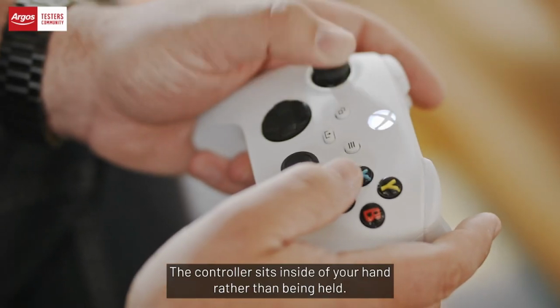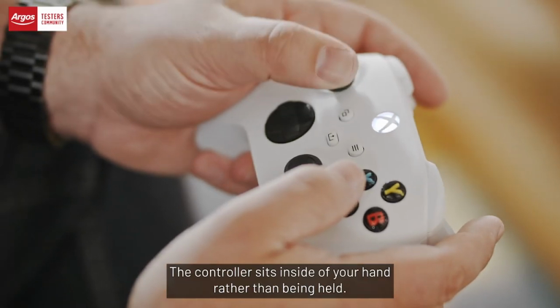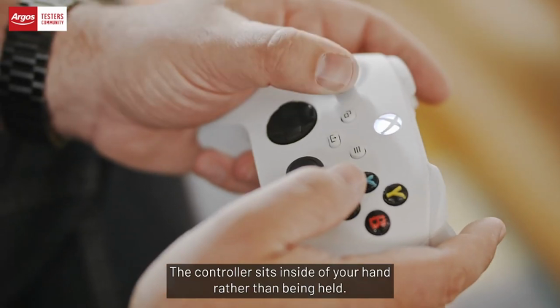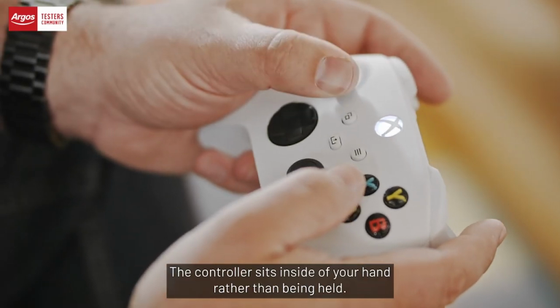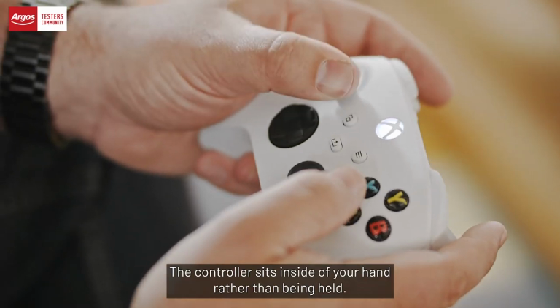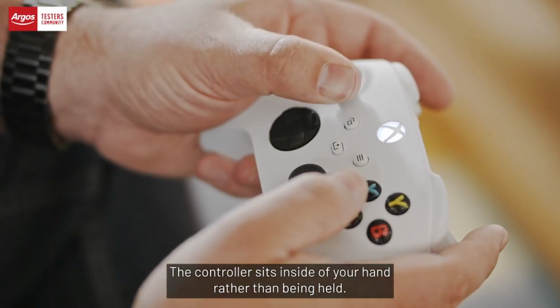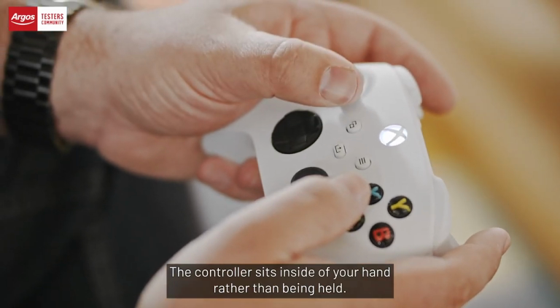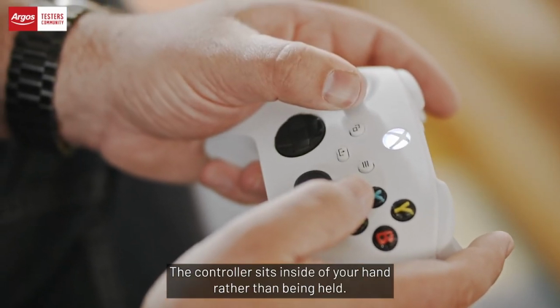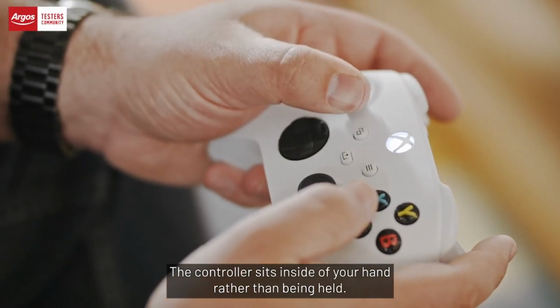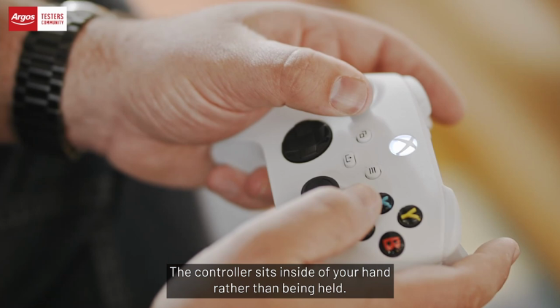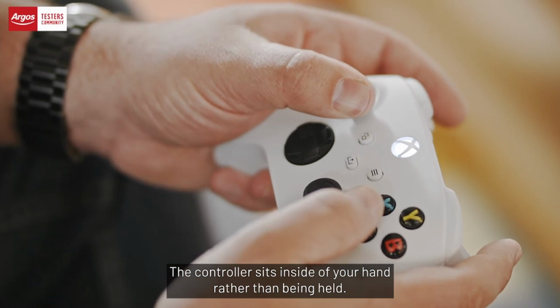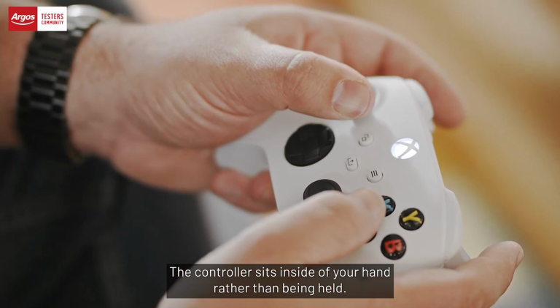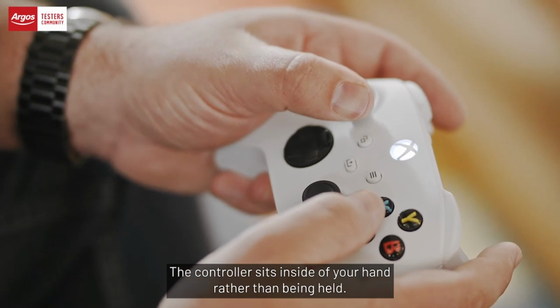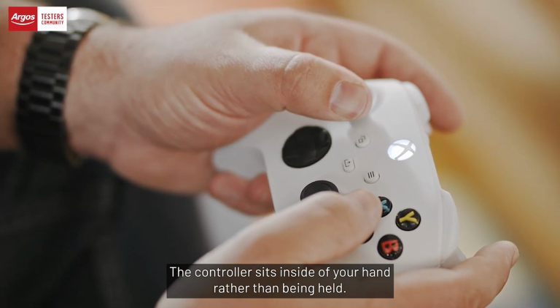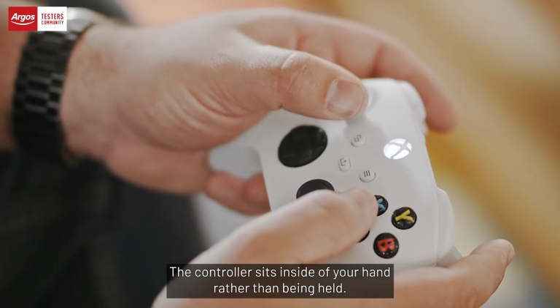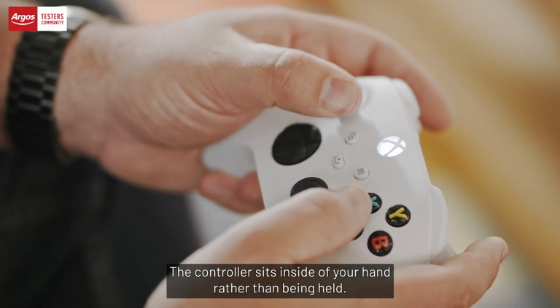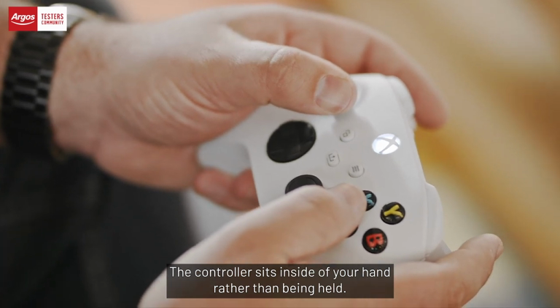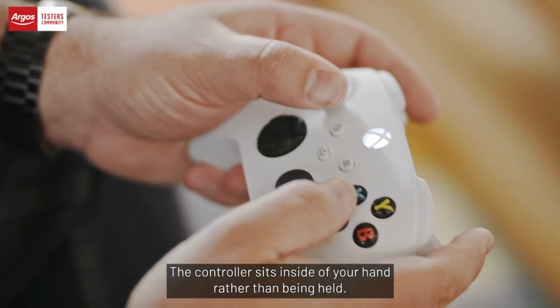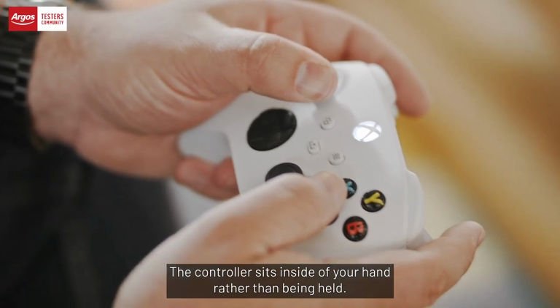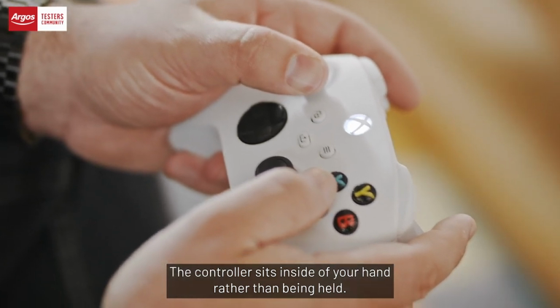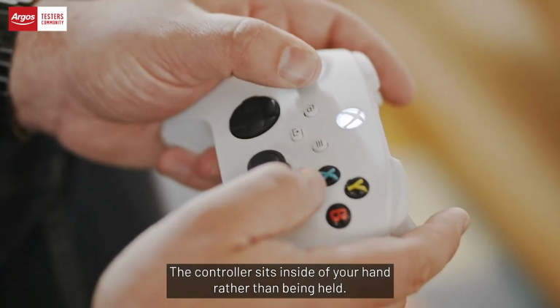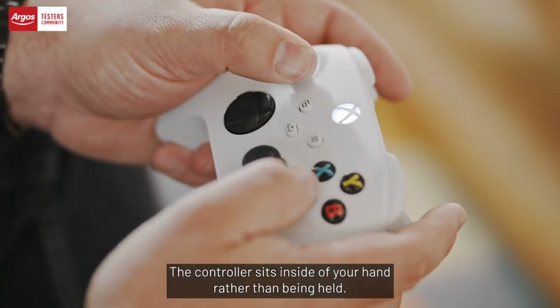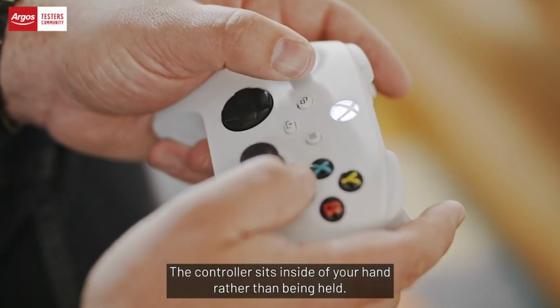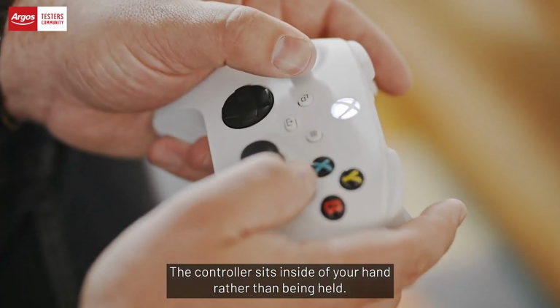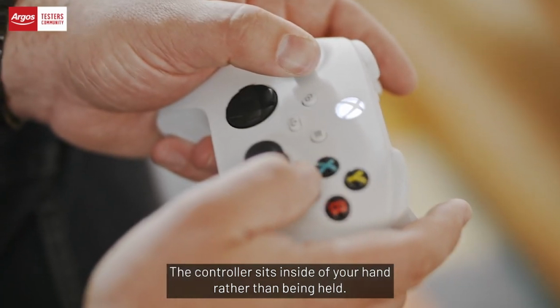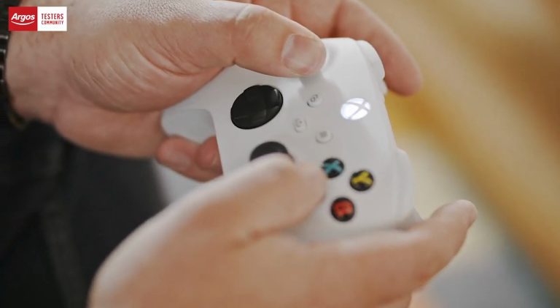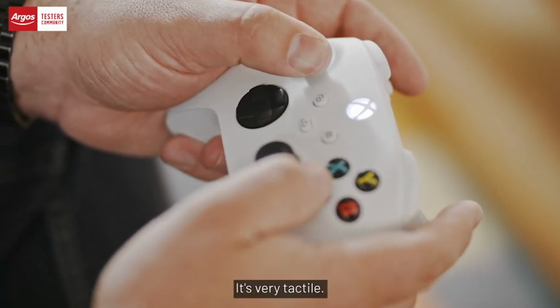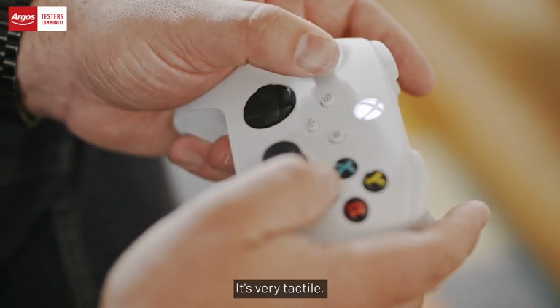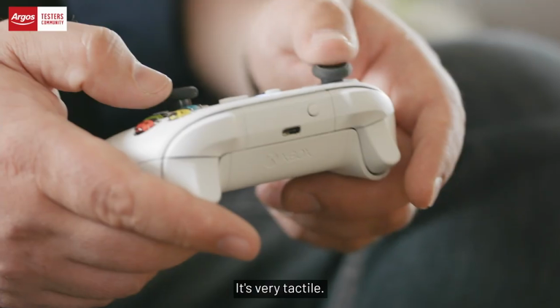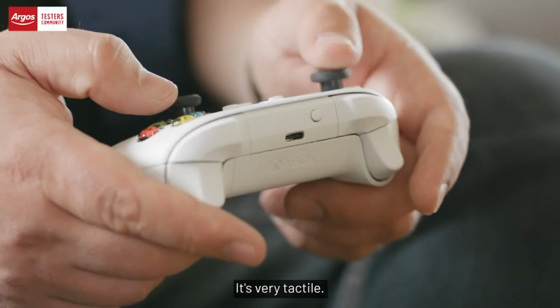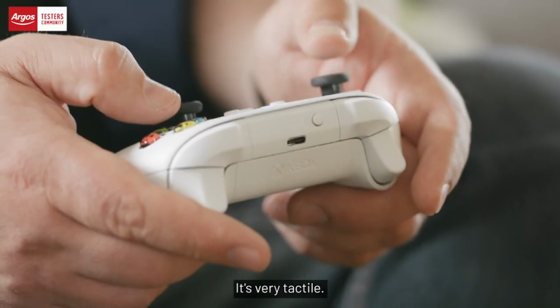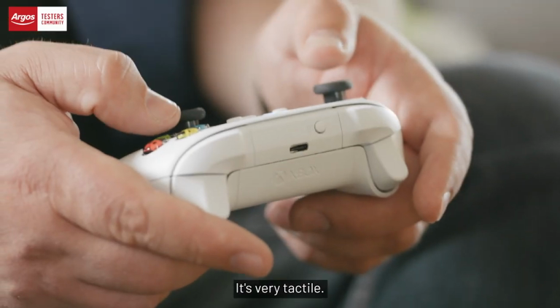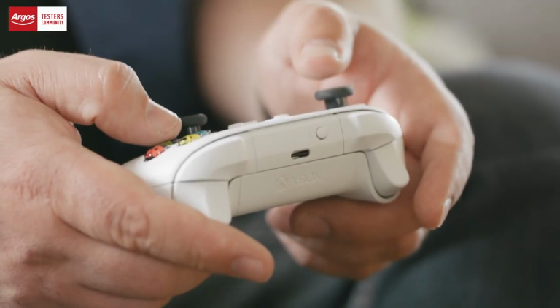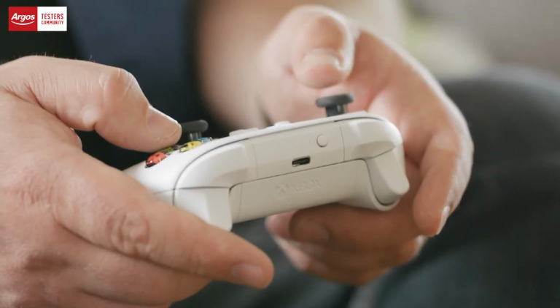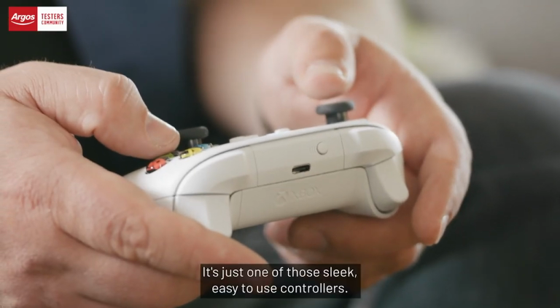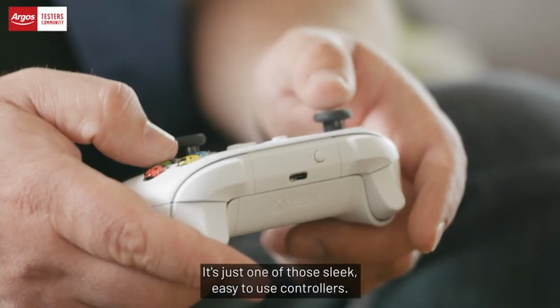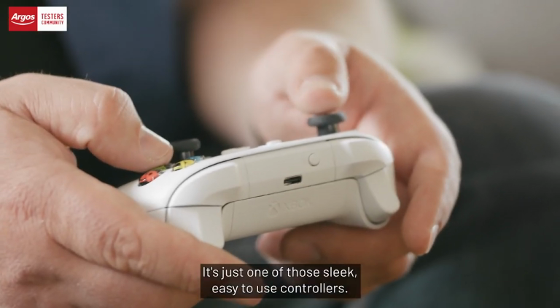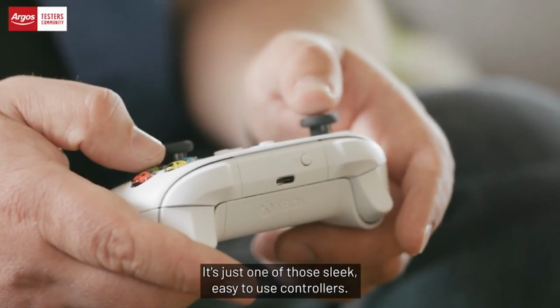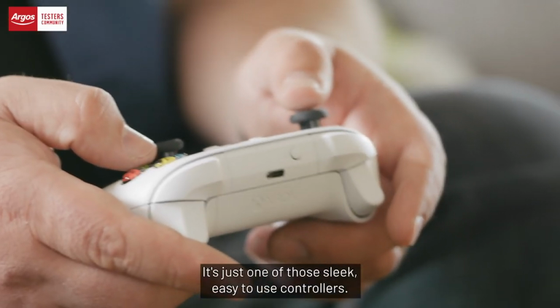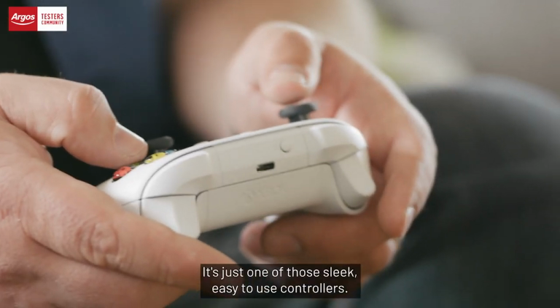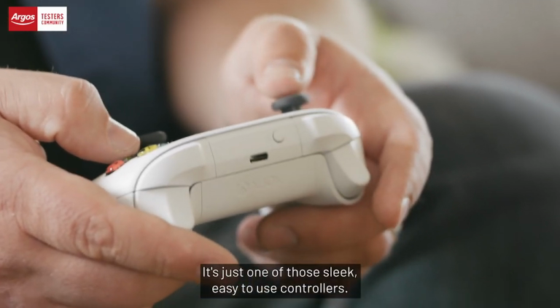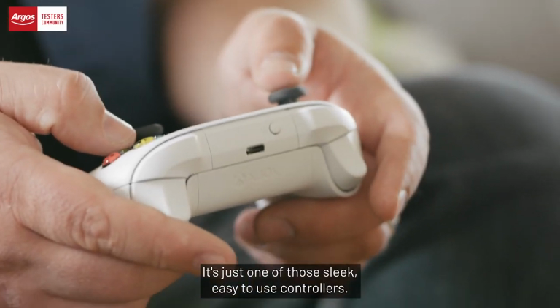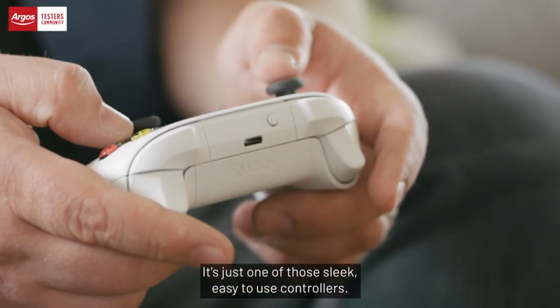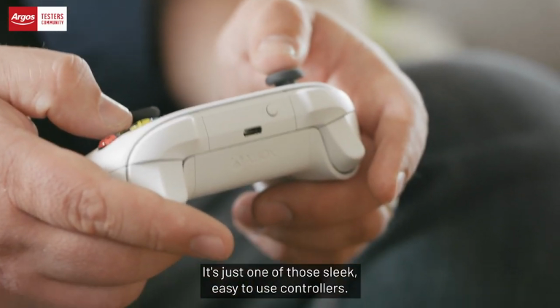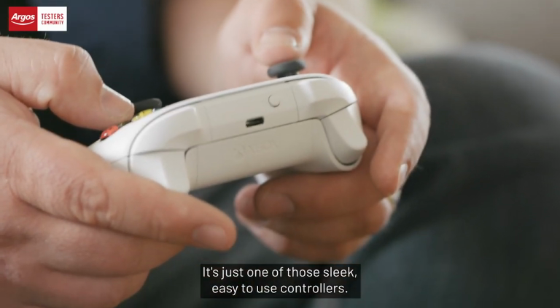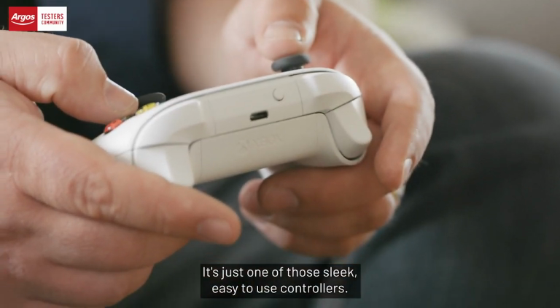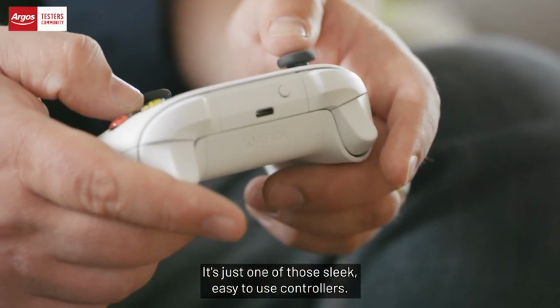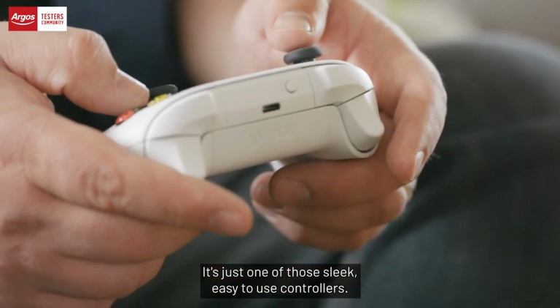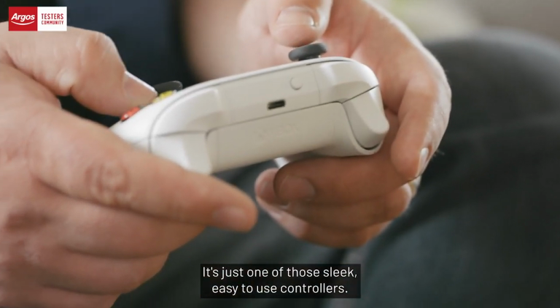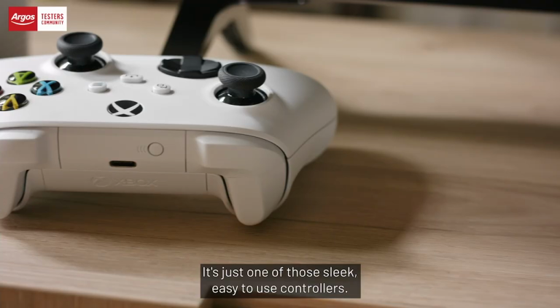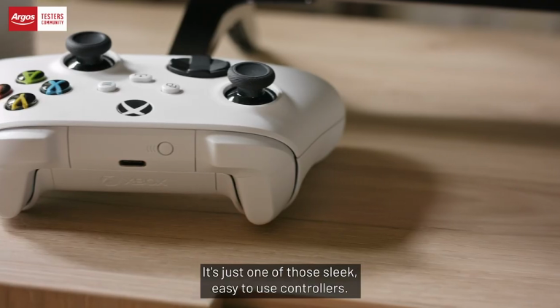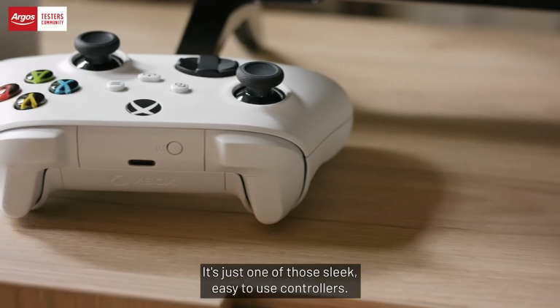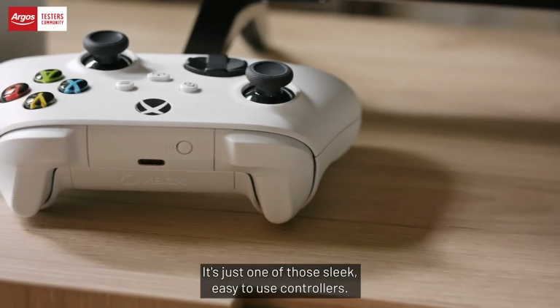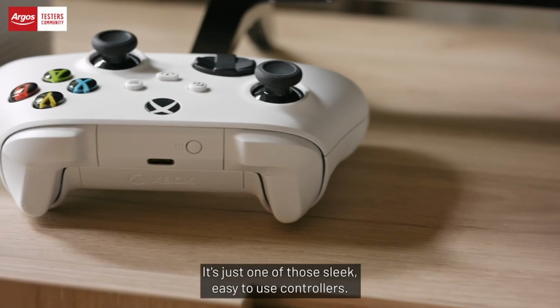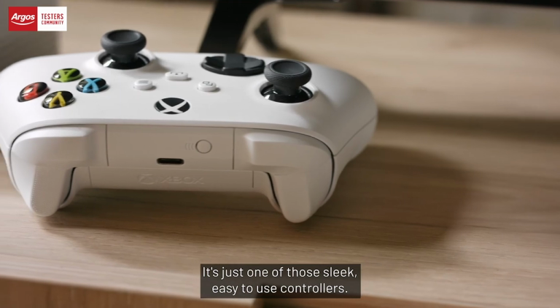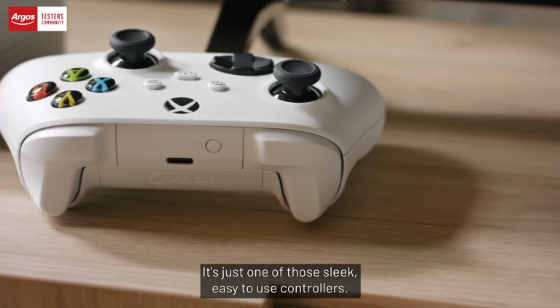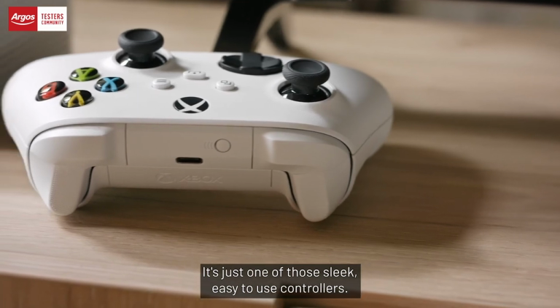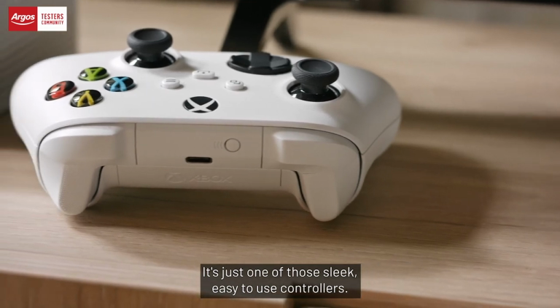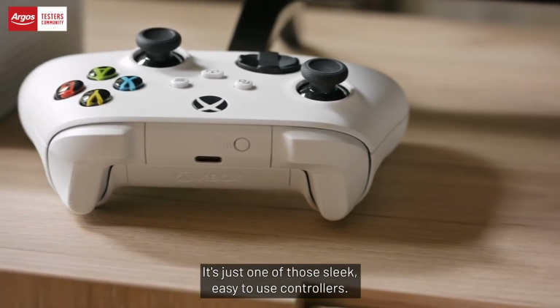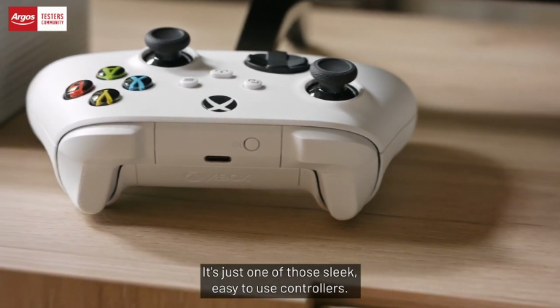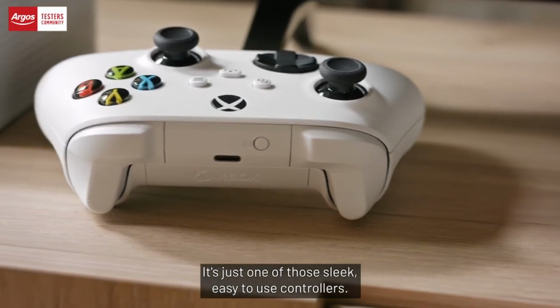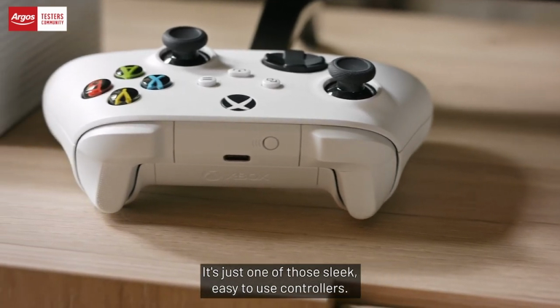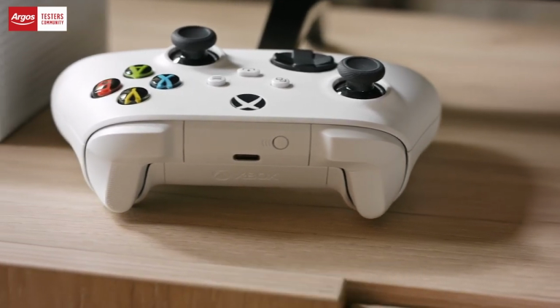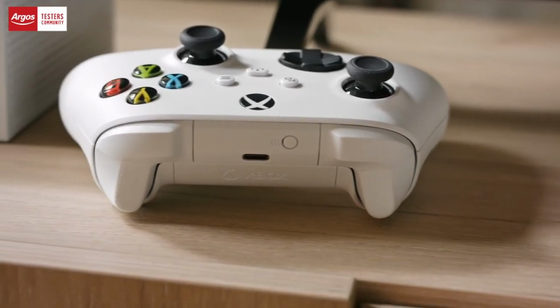The controller sits inside your hand rather than being held. It's very tactile — just one of those sleek, easy-to-use controllers.